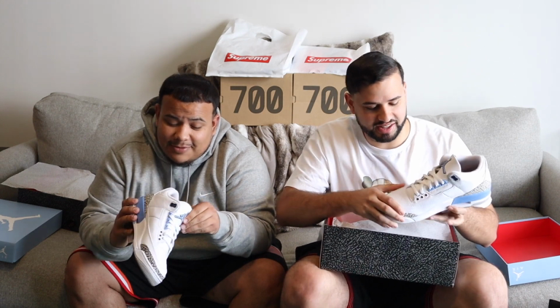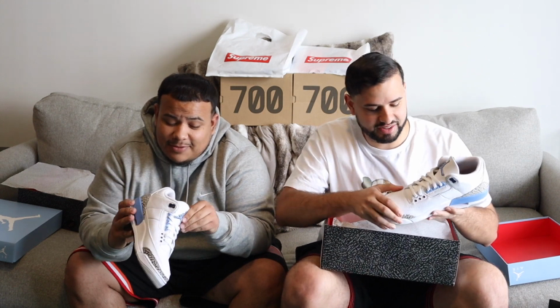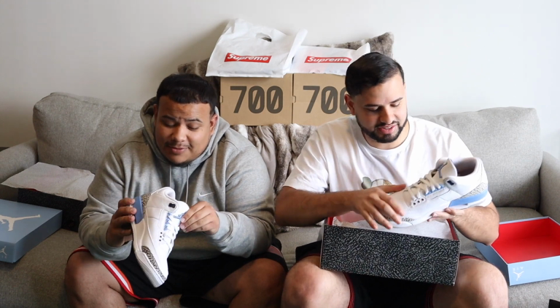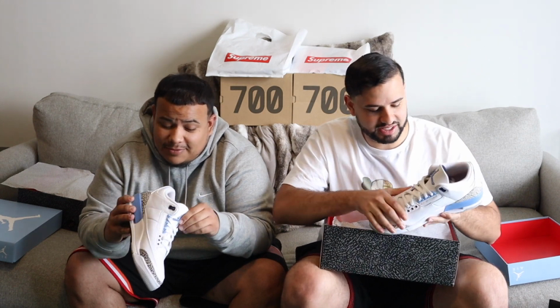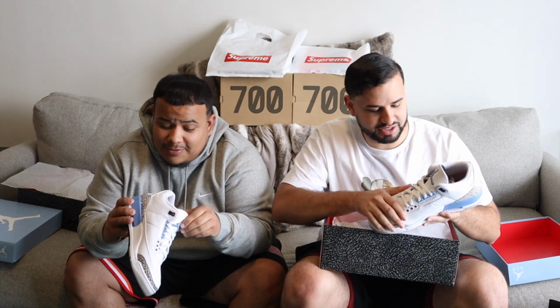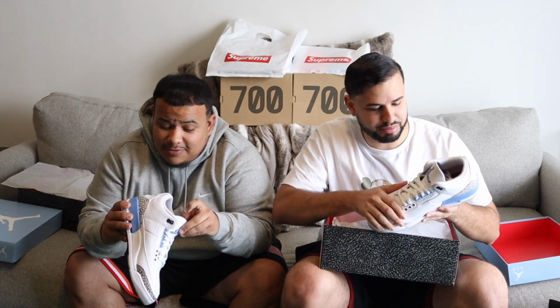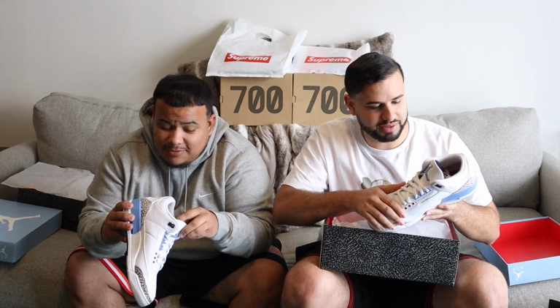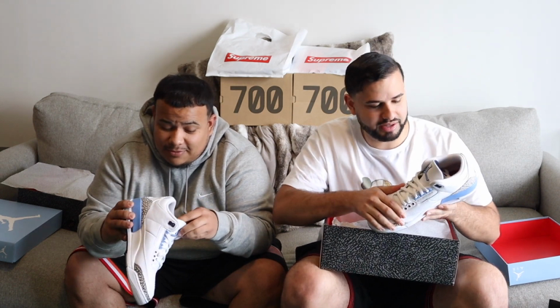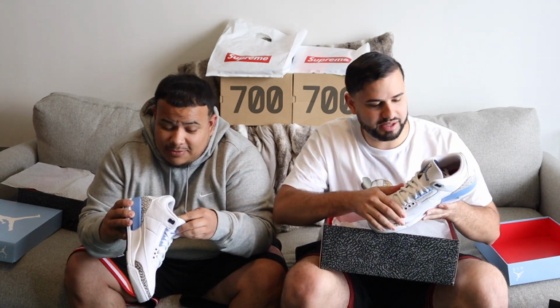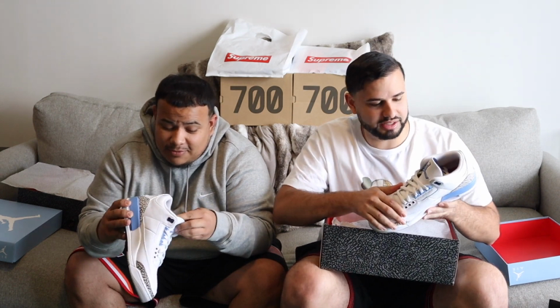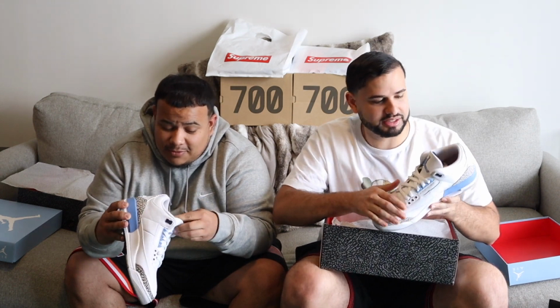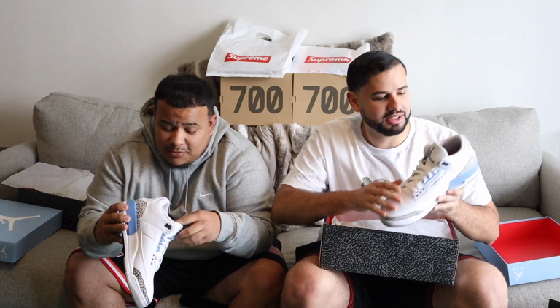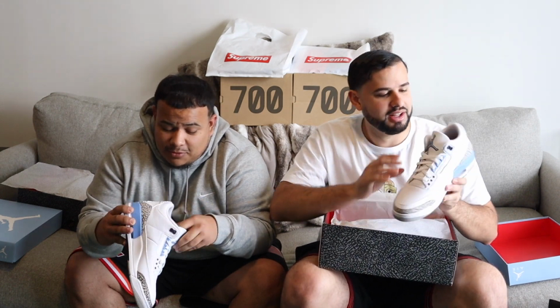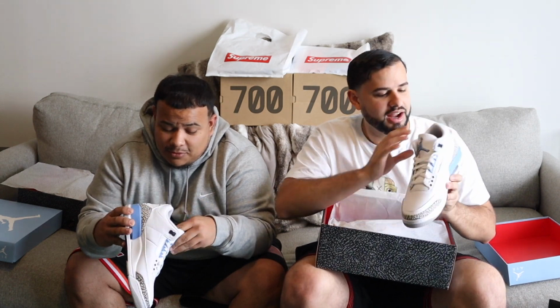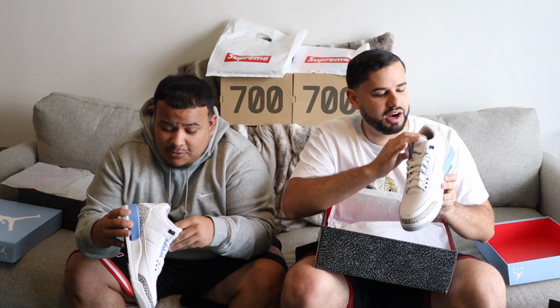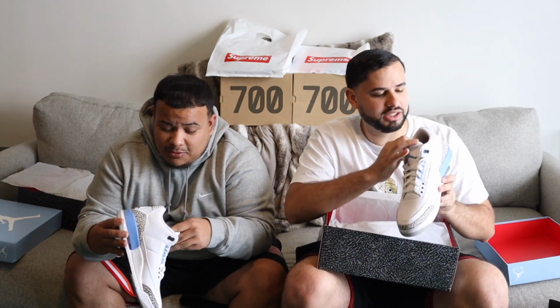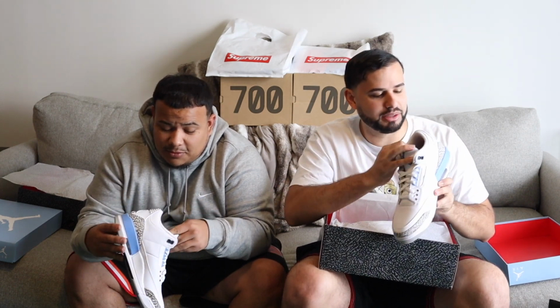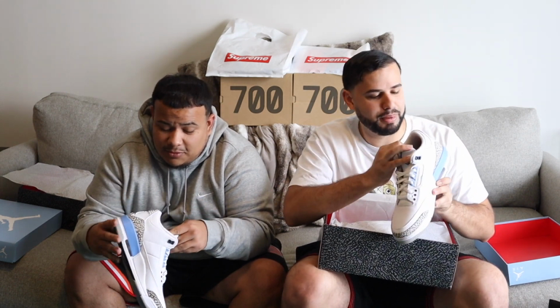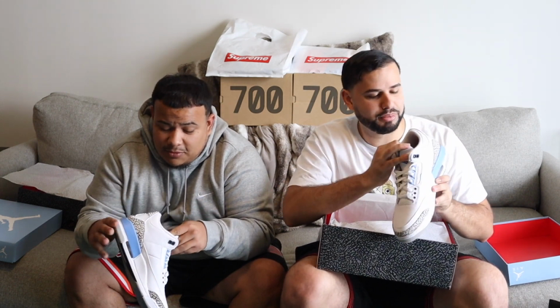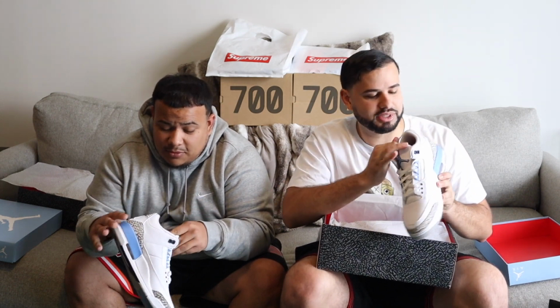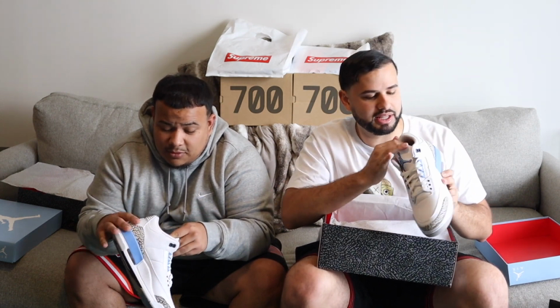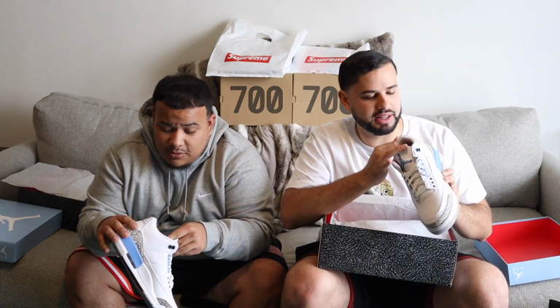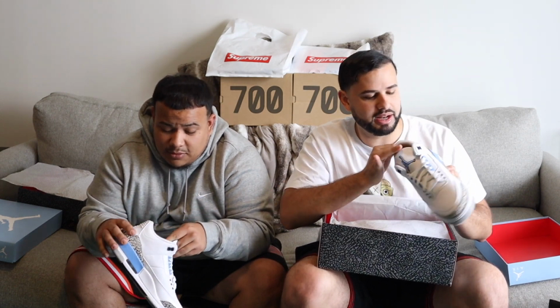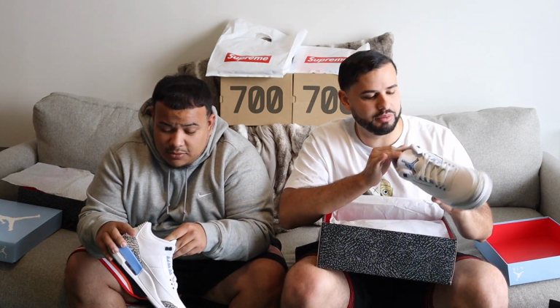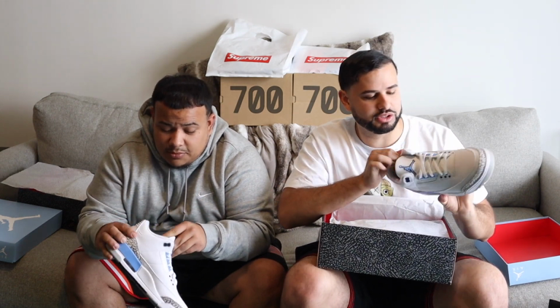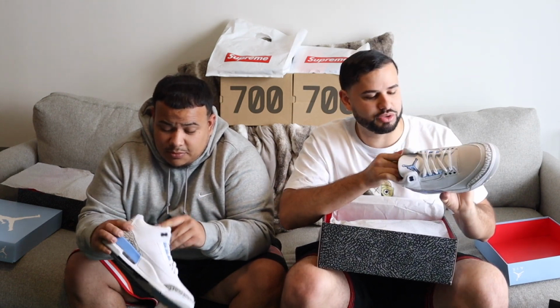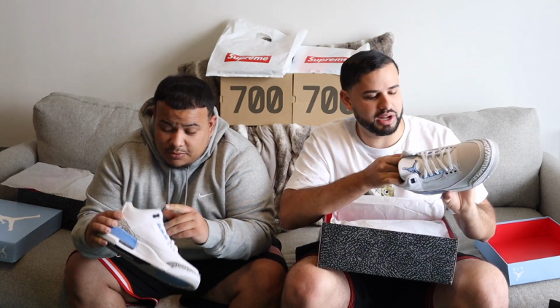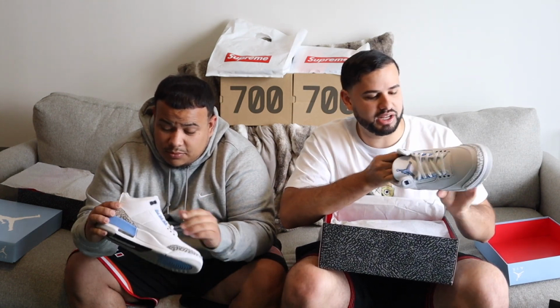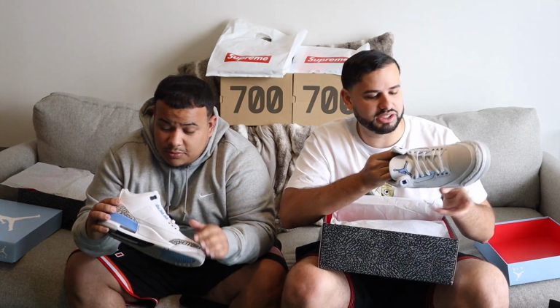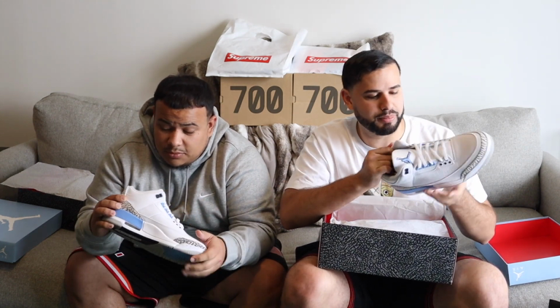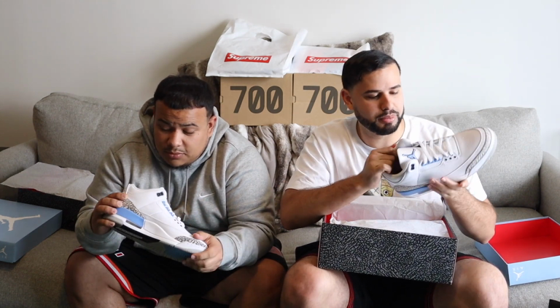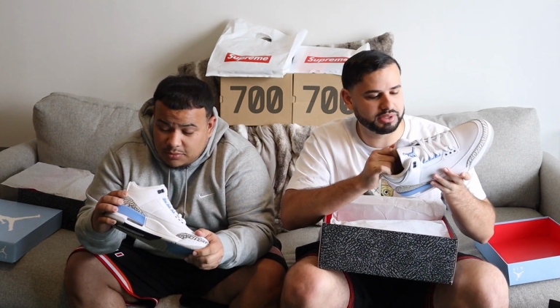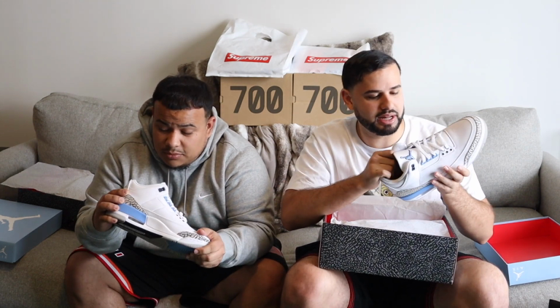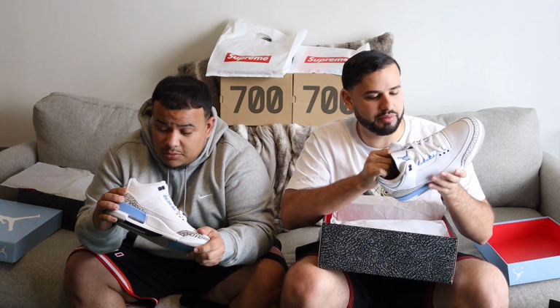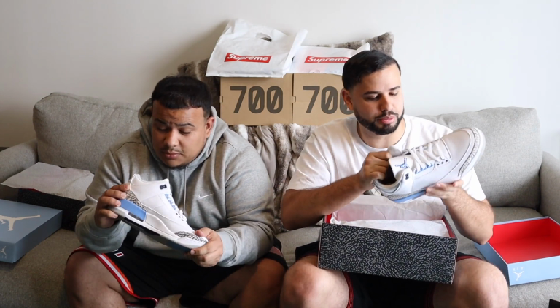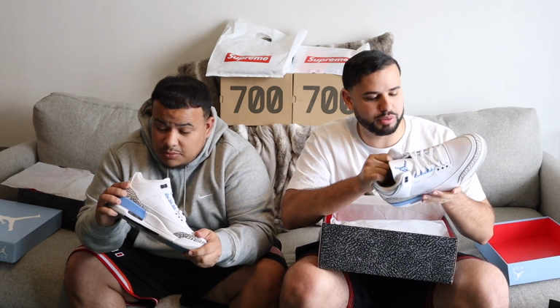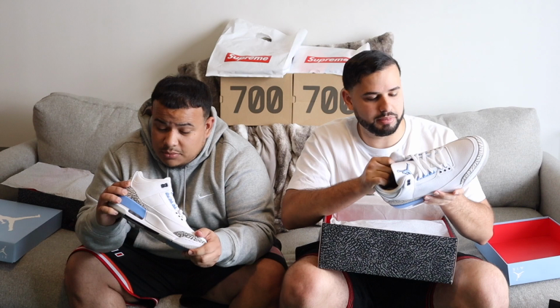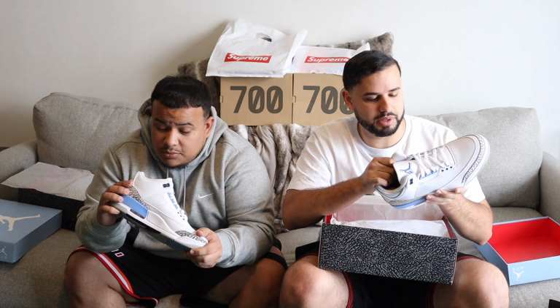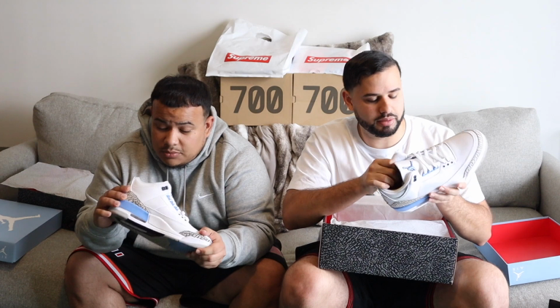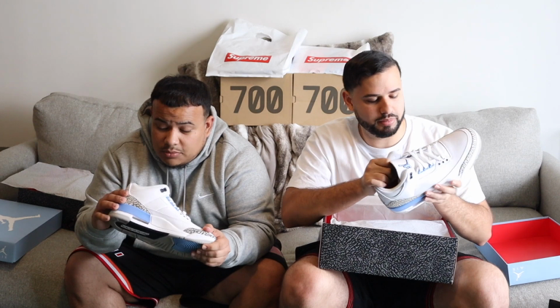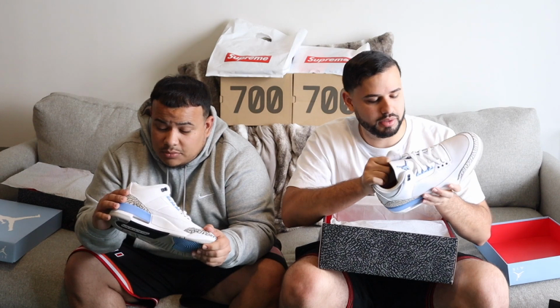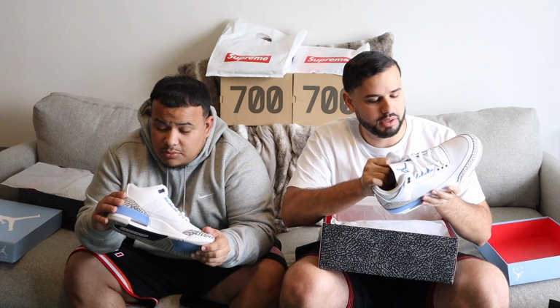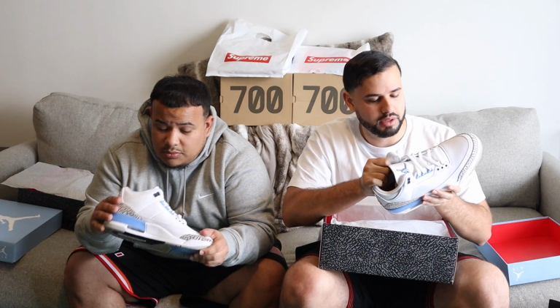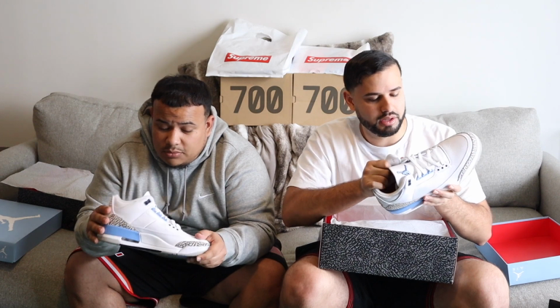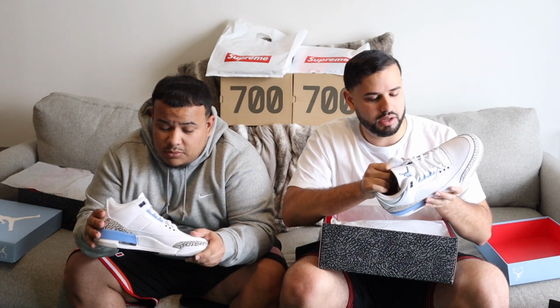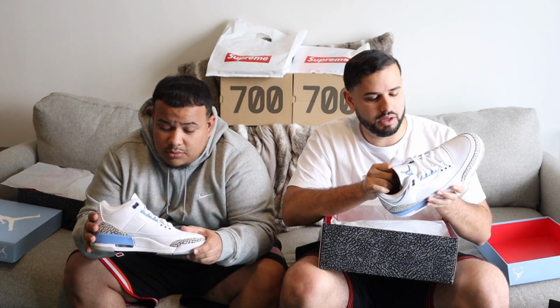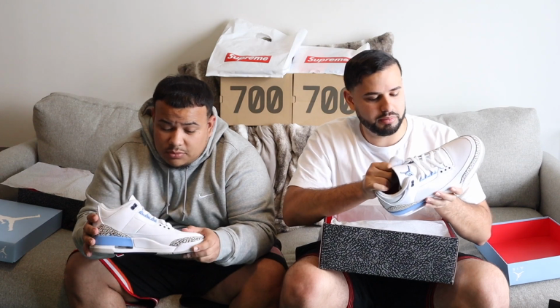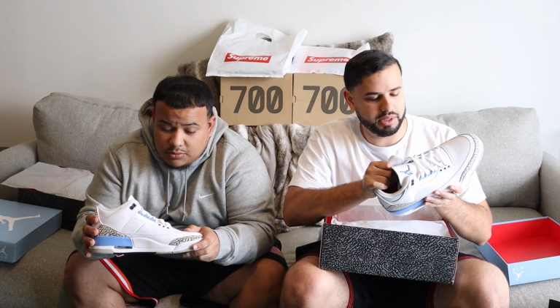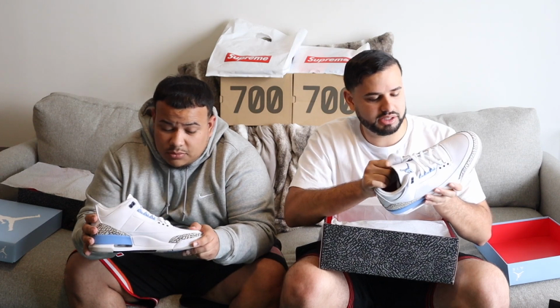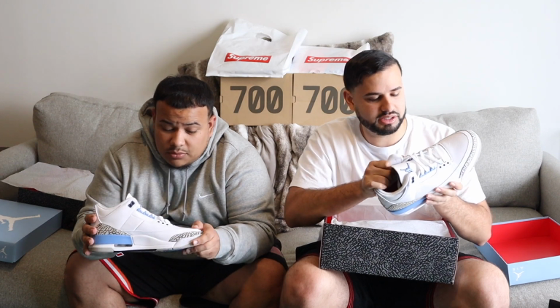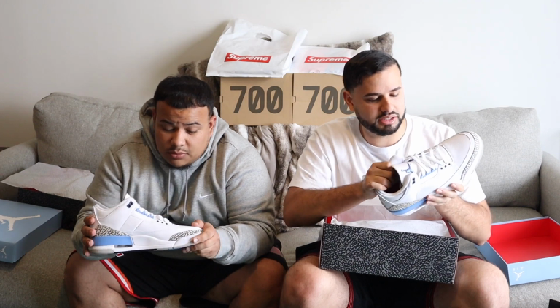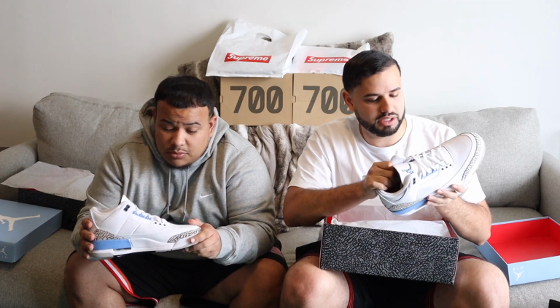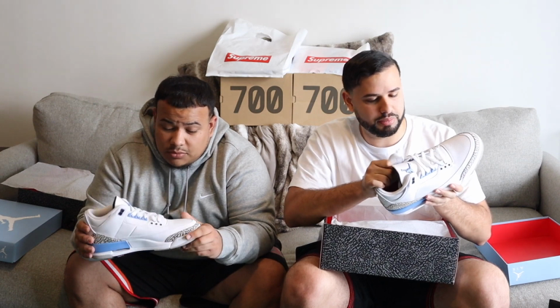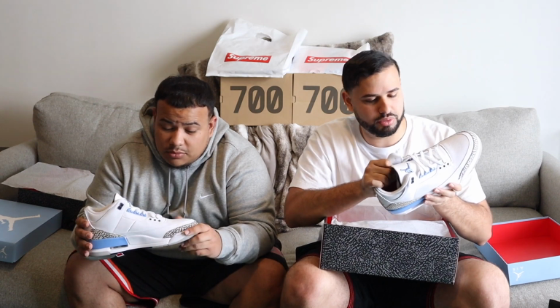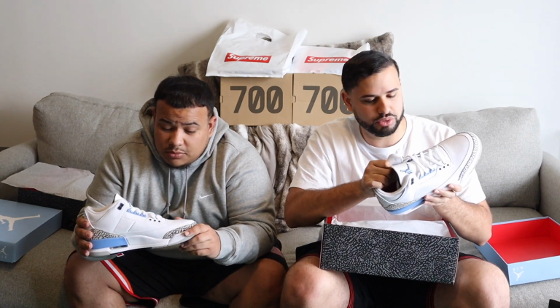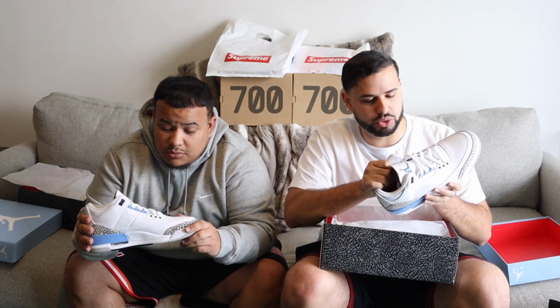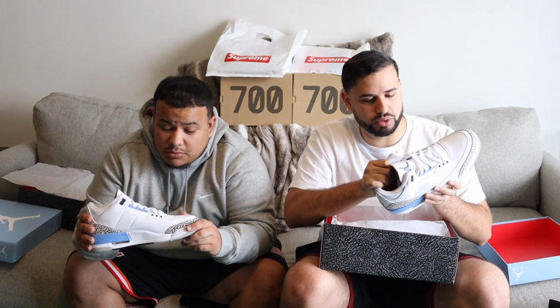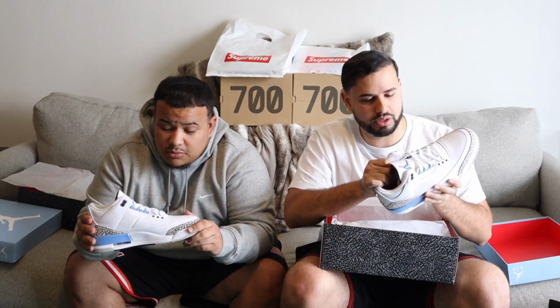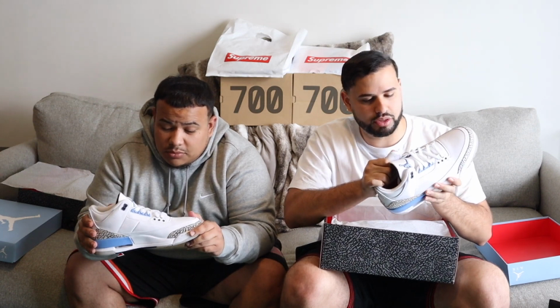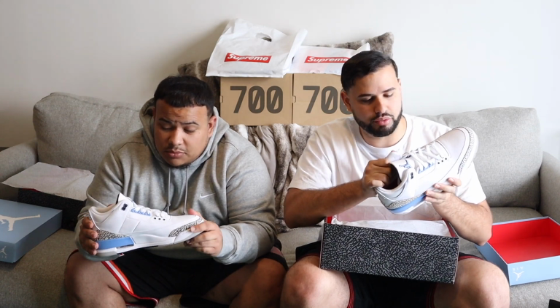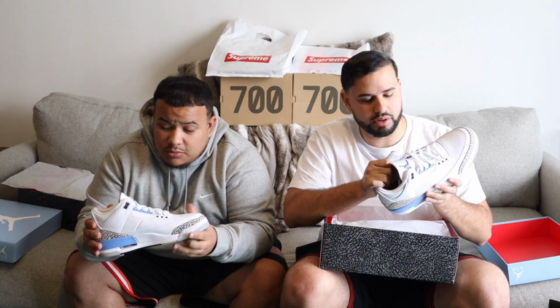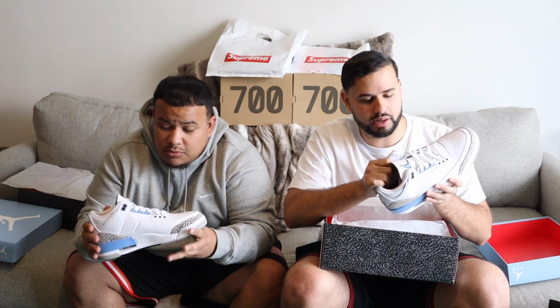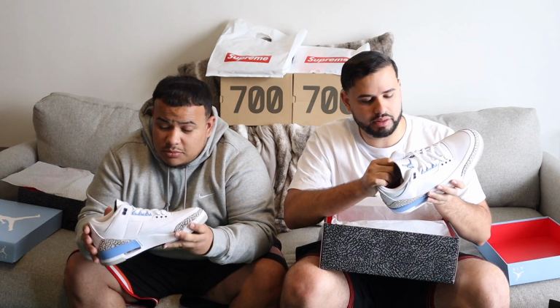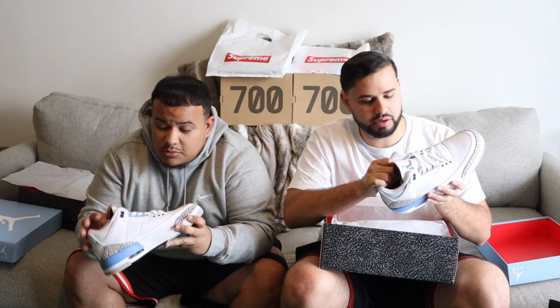The leather is actually pretty nice. I heard some people saying it was trash, some people said it was premium. It's typical Jordan 3 leather.